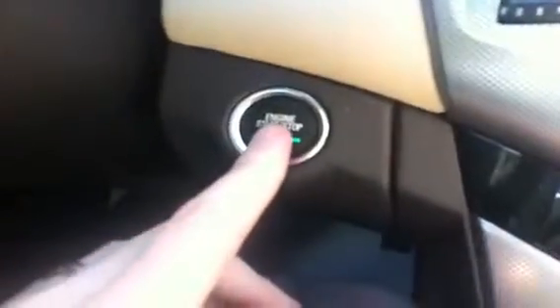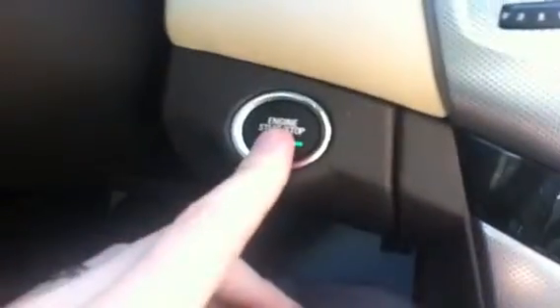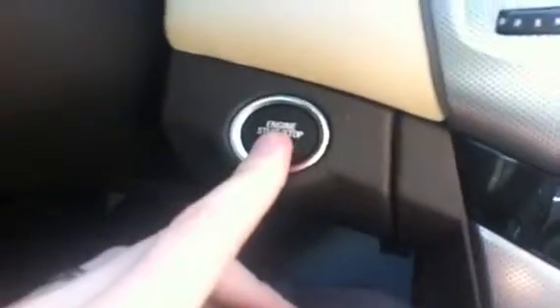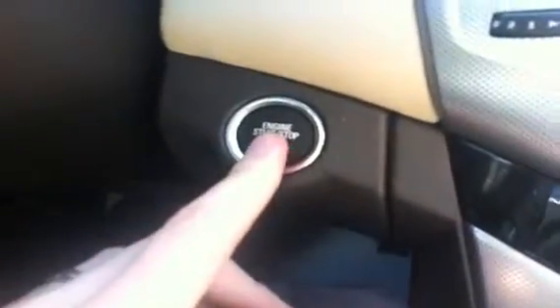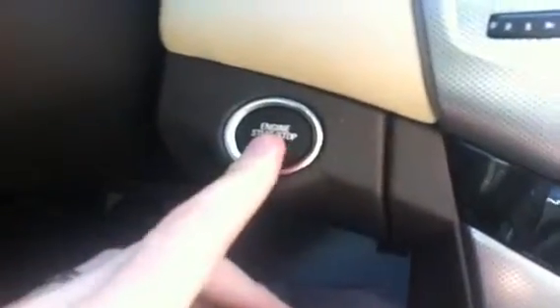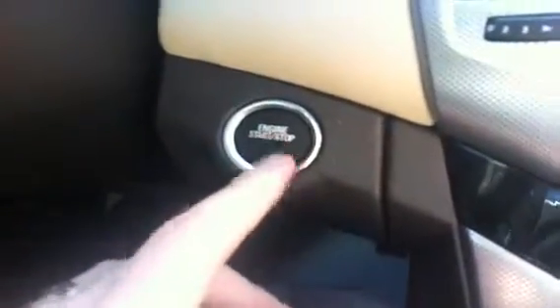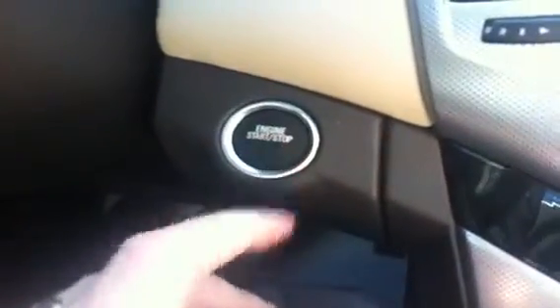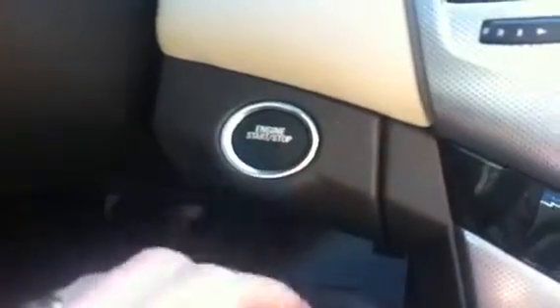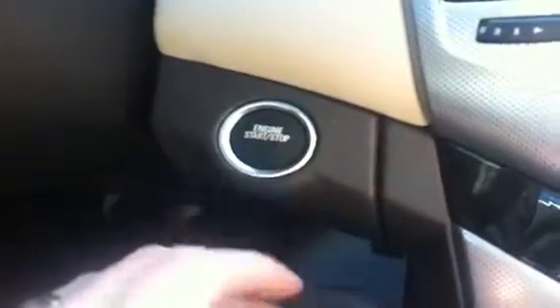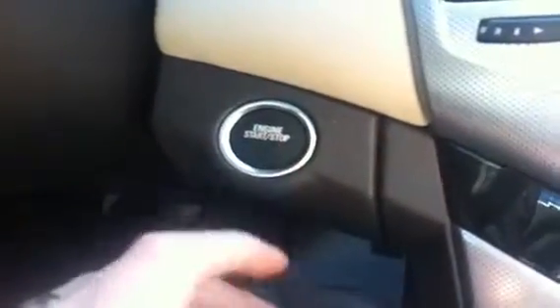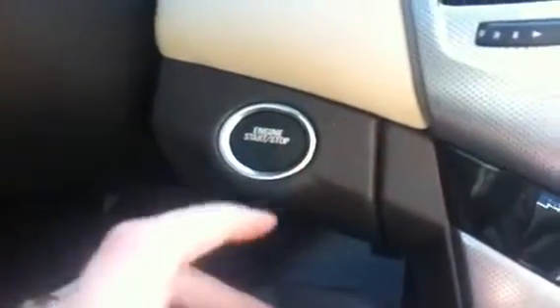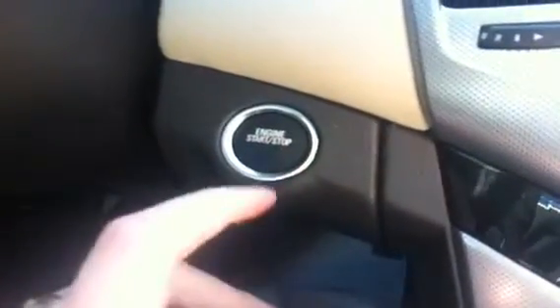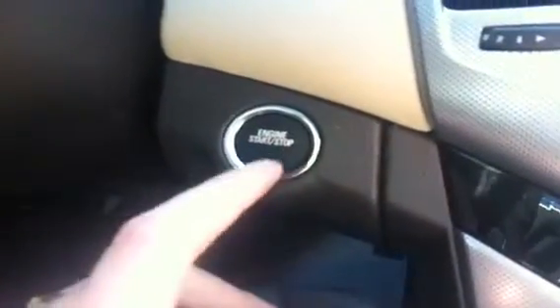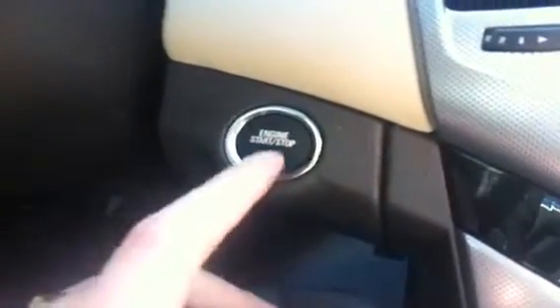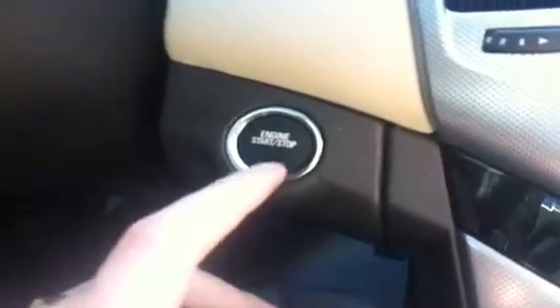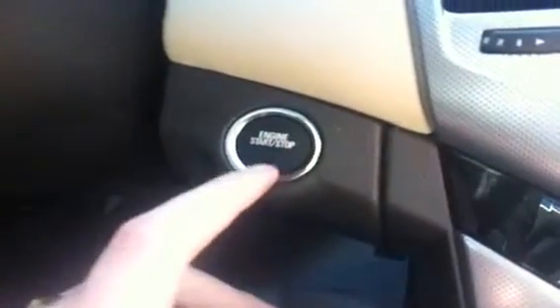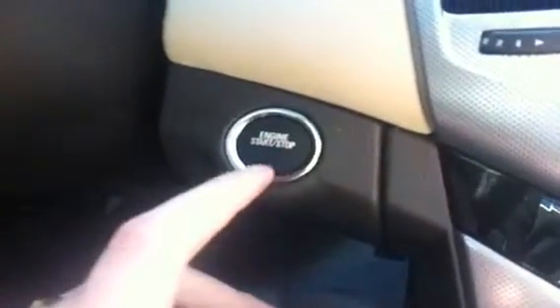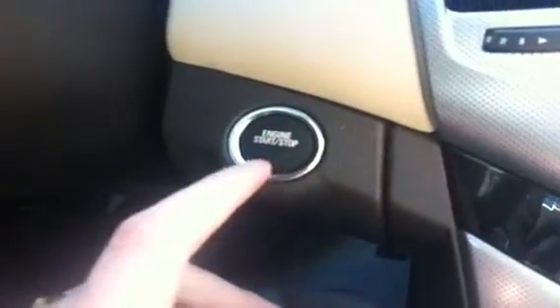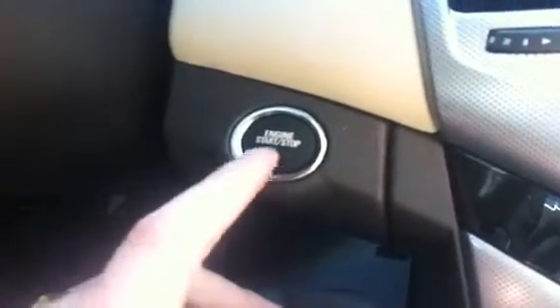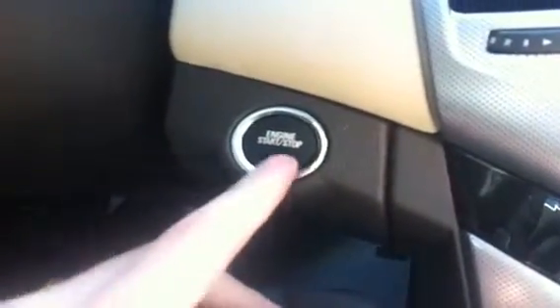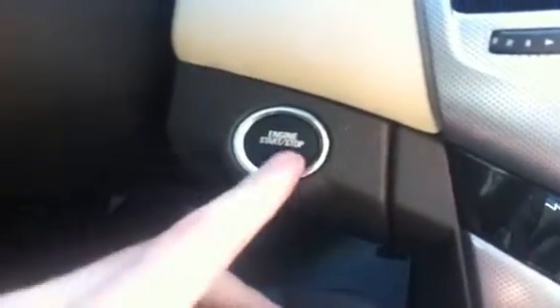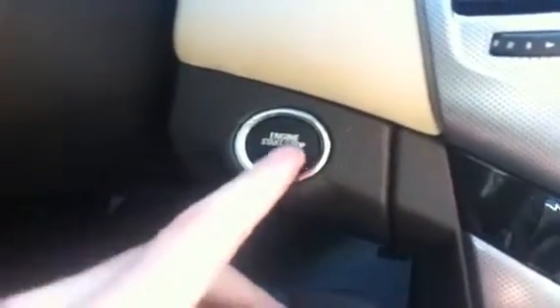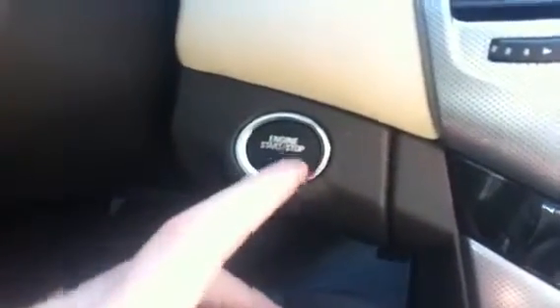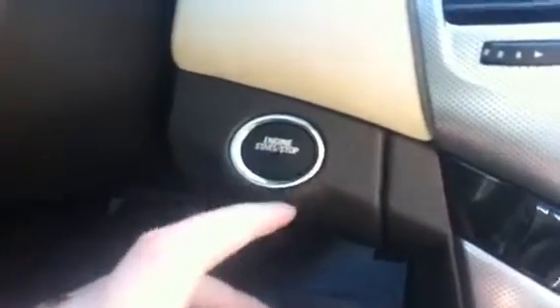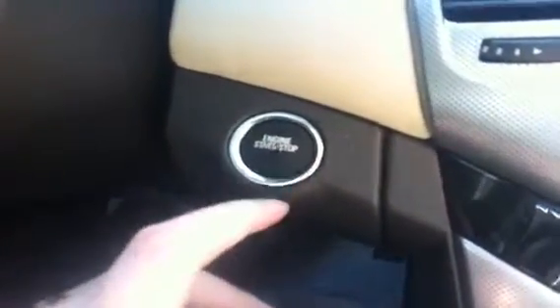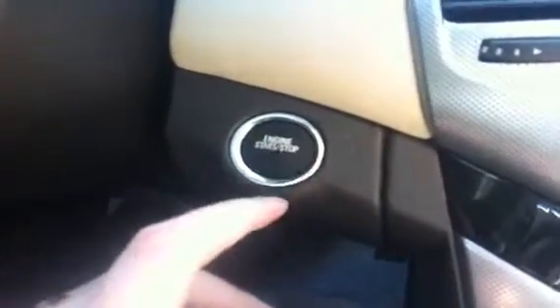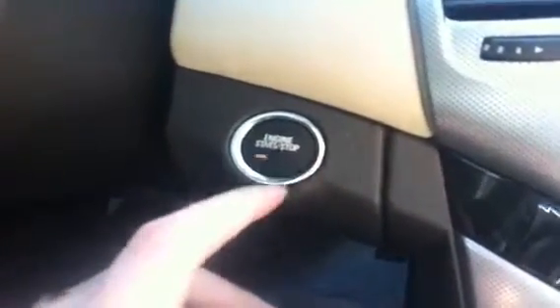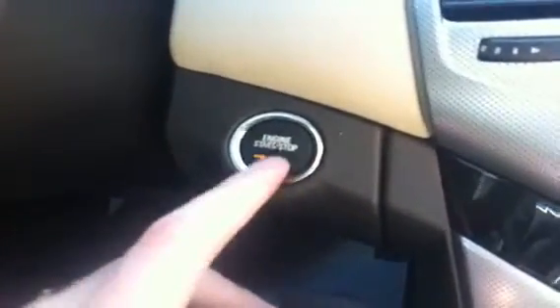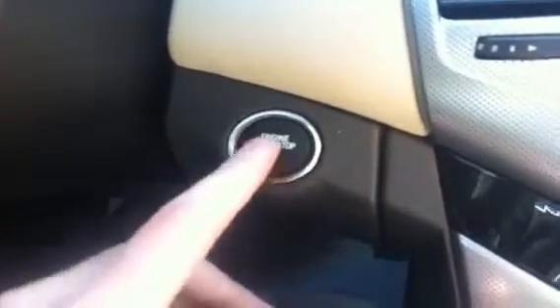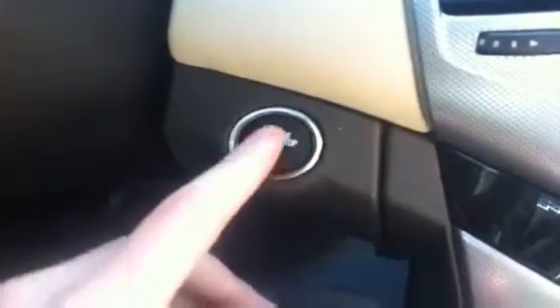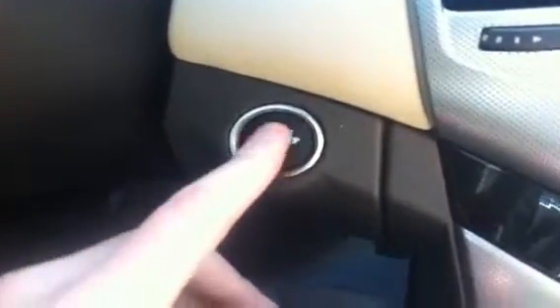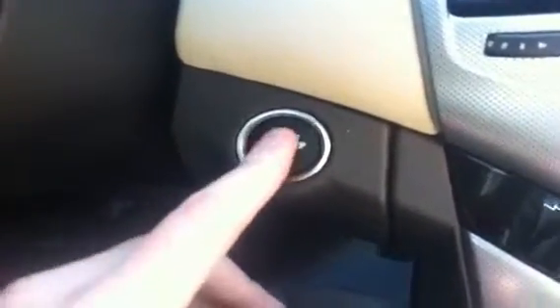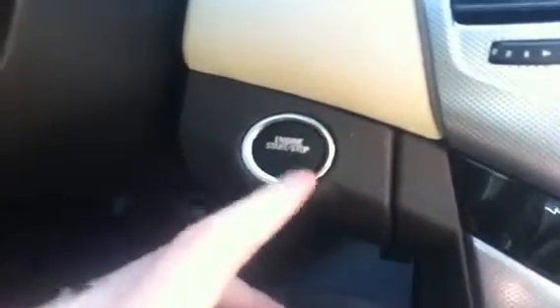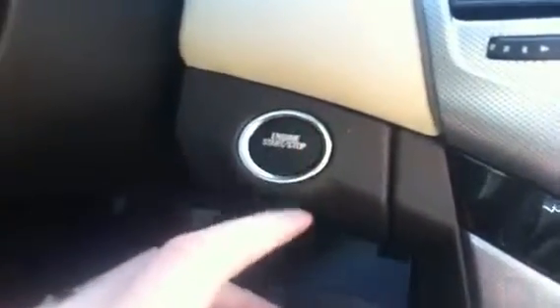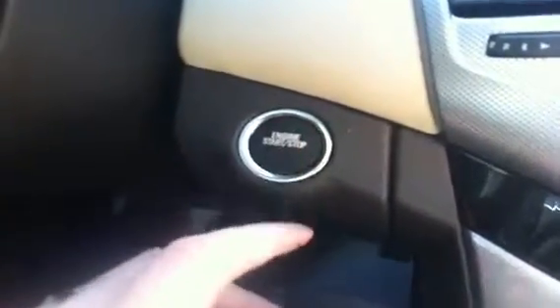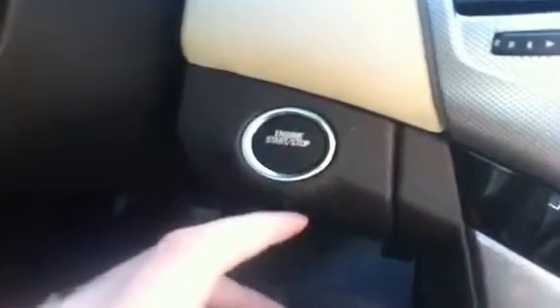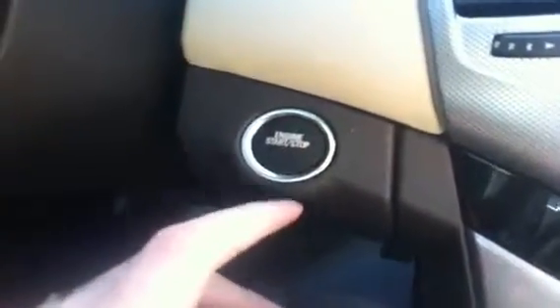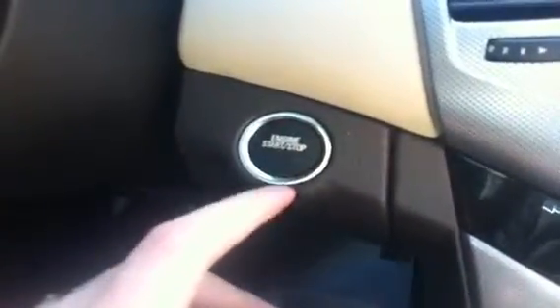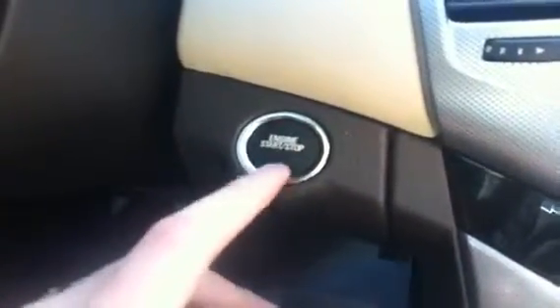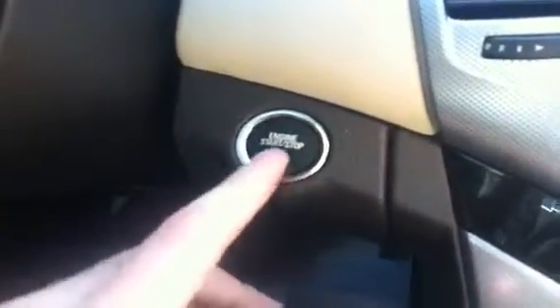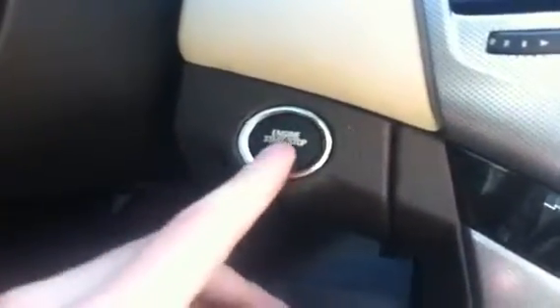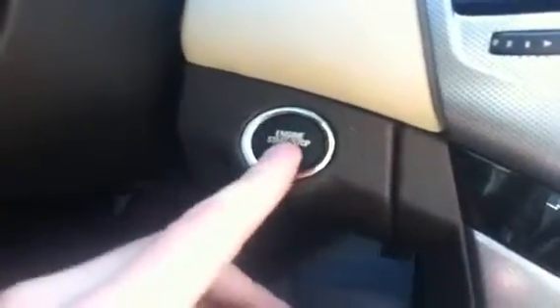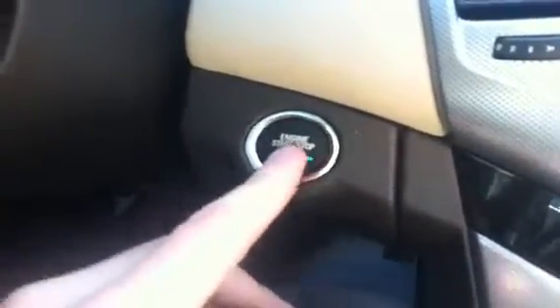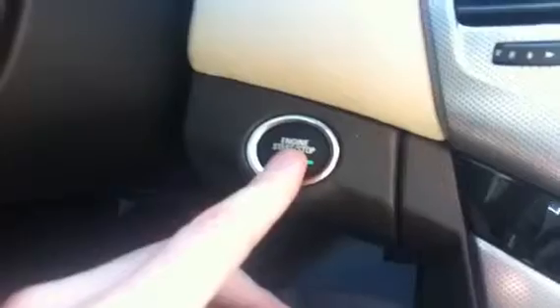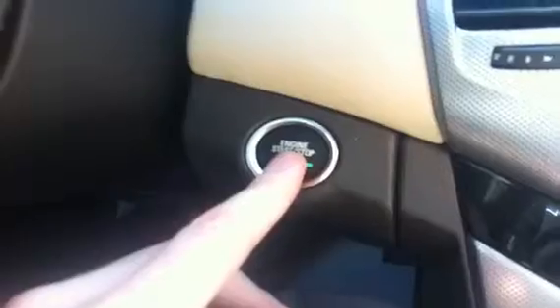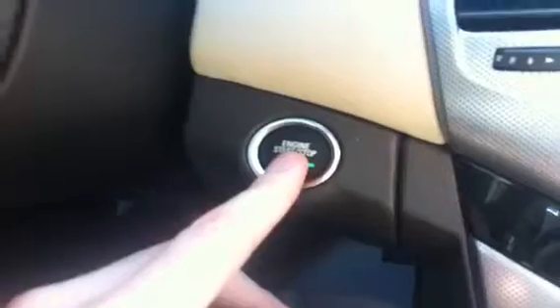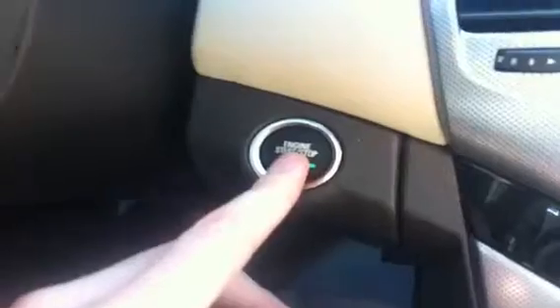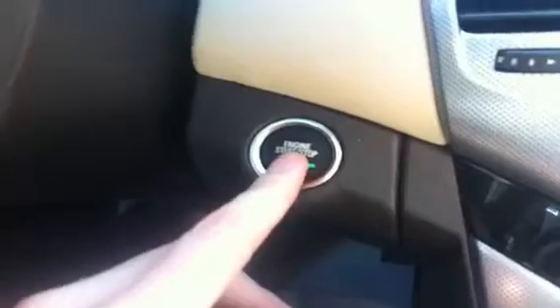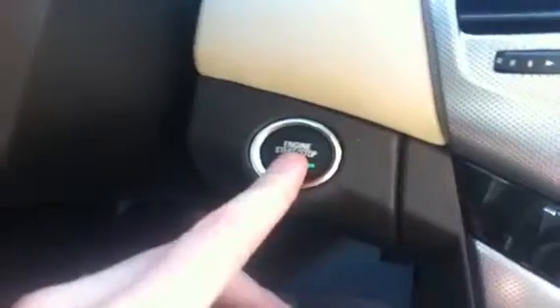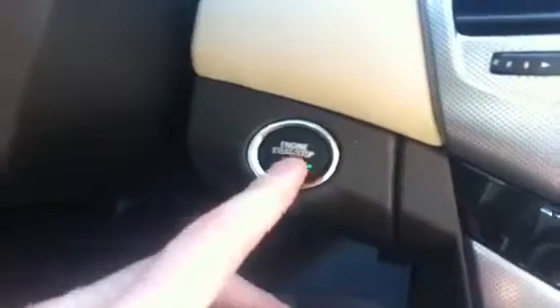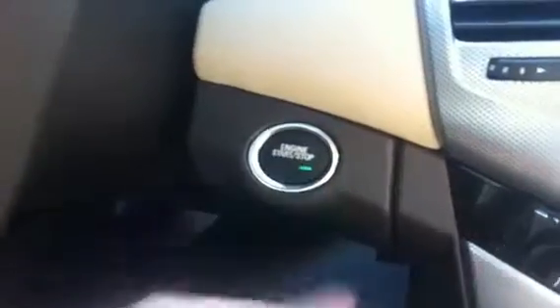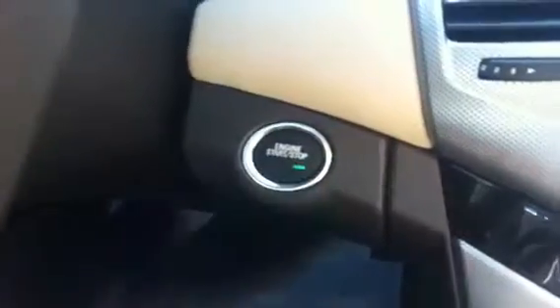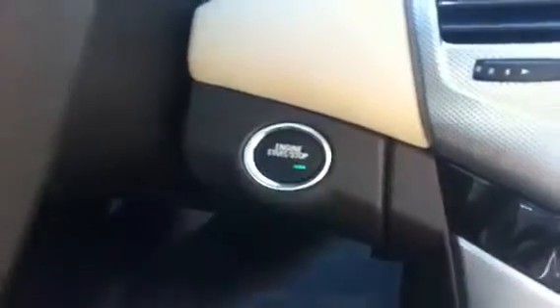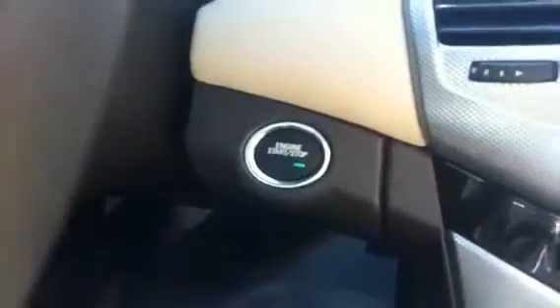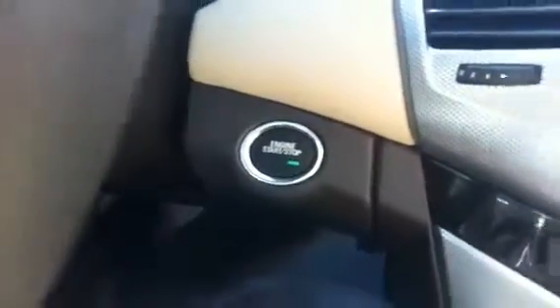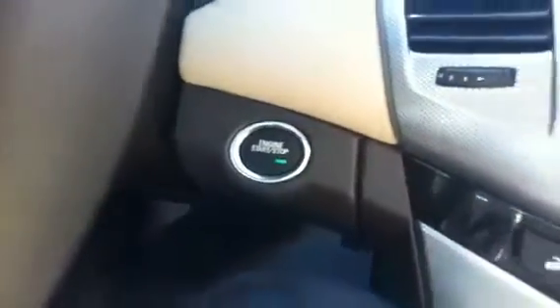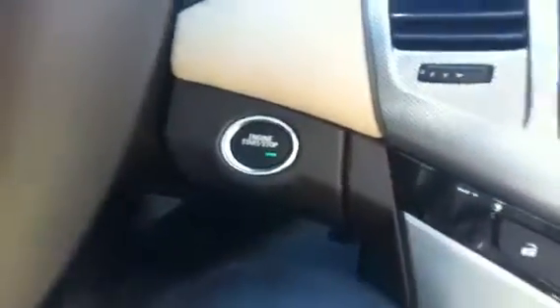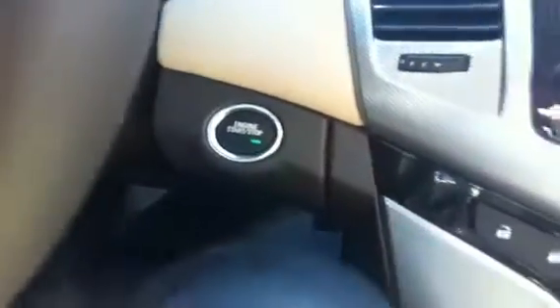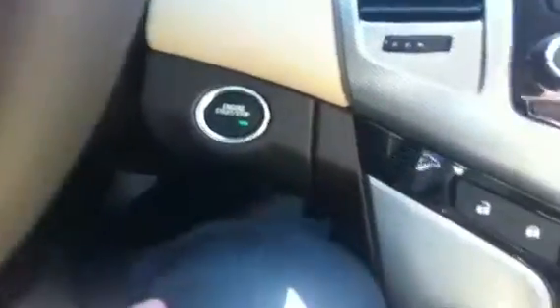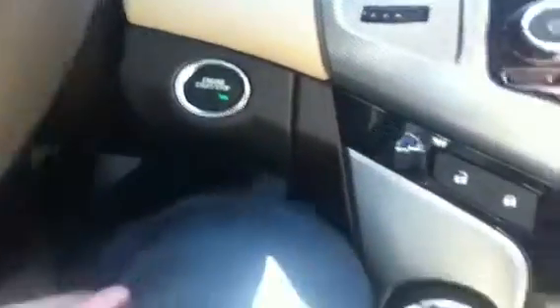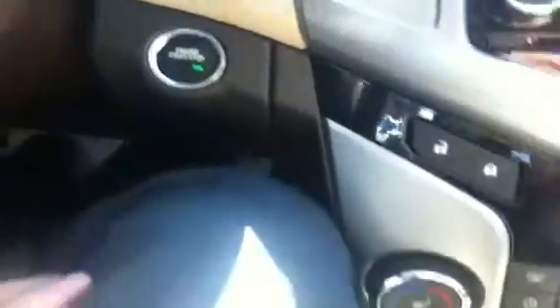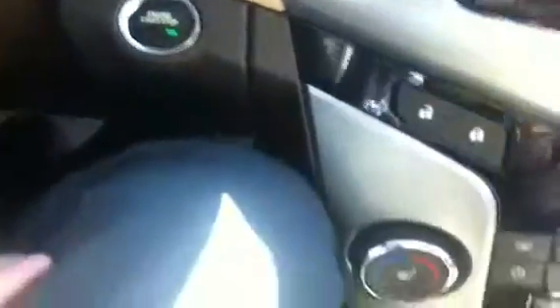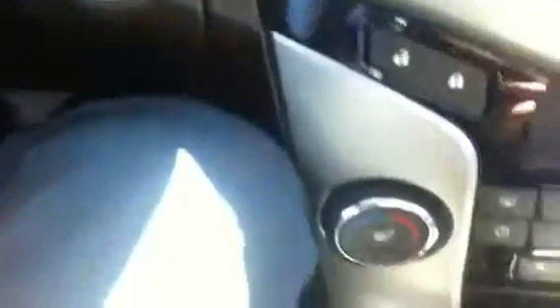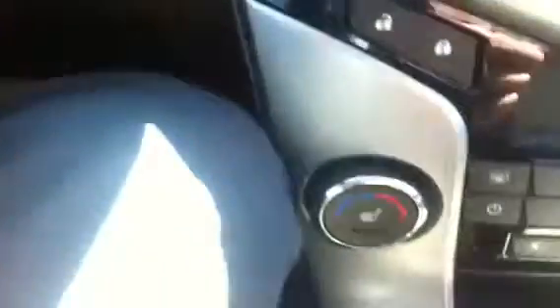The engine start-stop button — push button start. Push the brake and push the button; the vehicle starts.